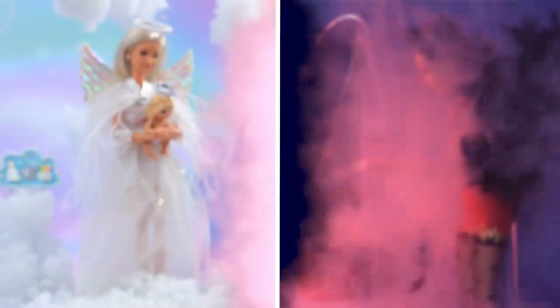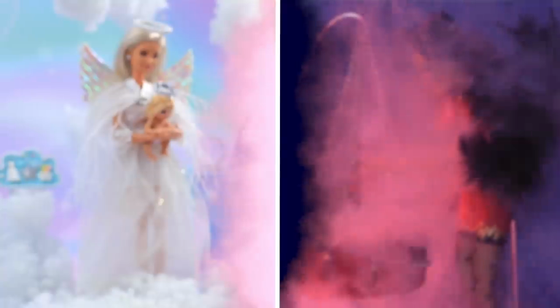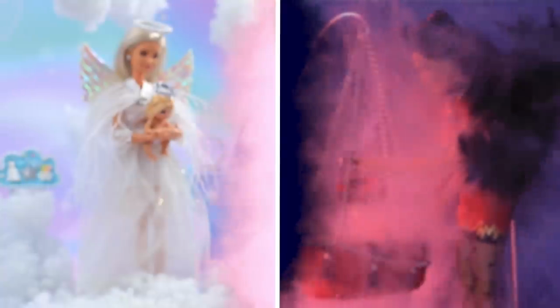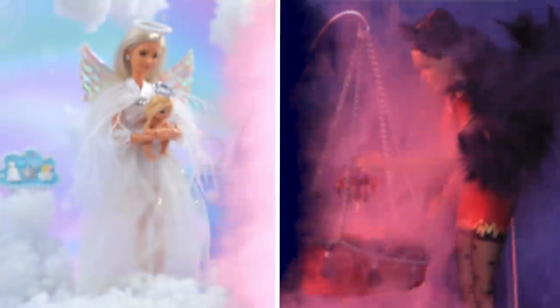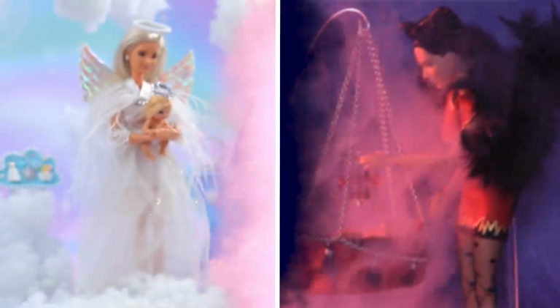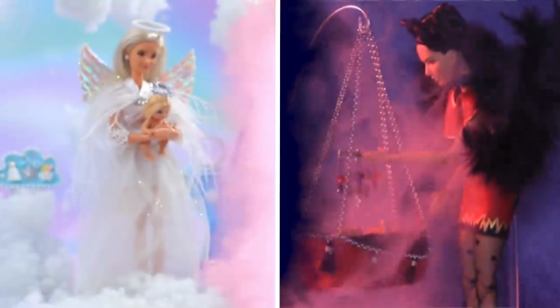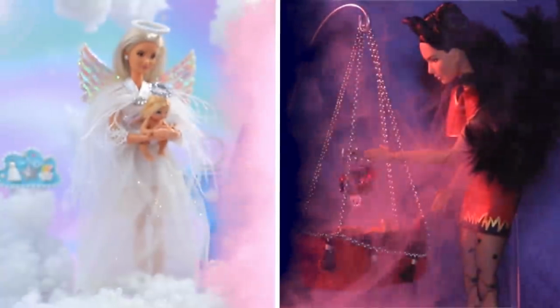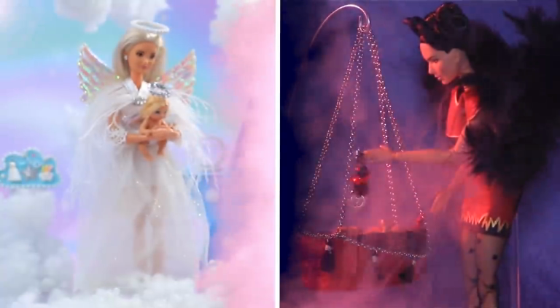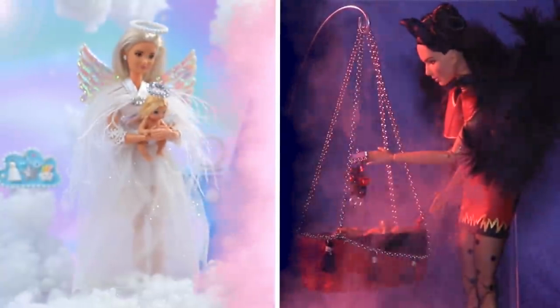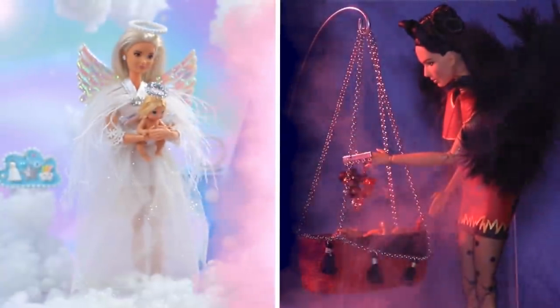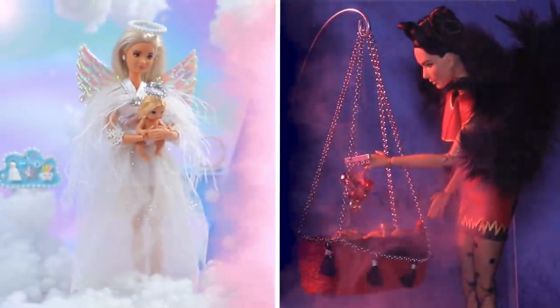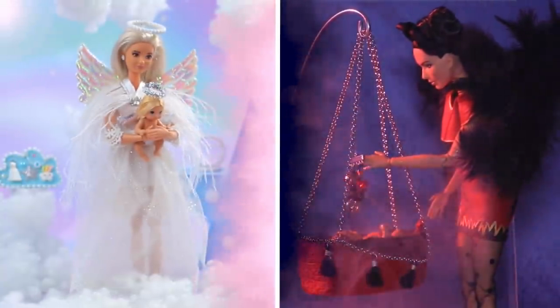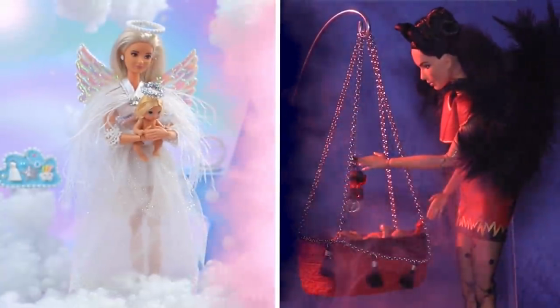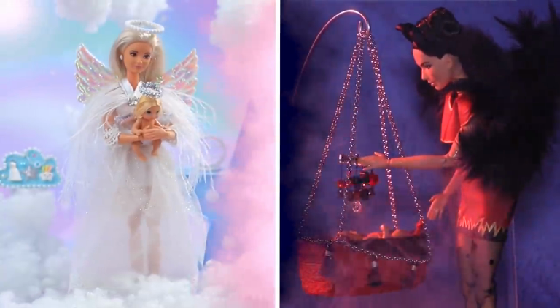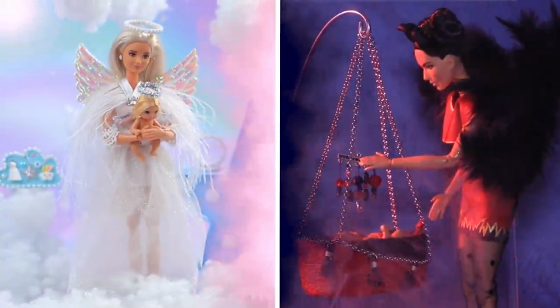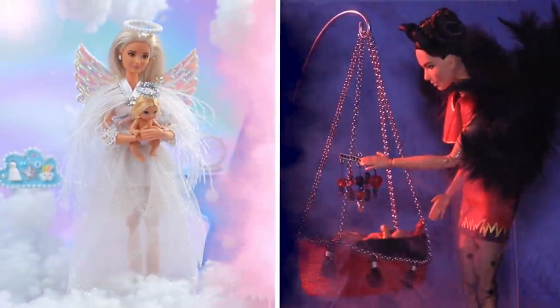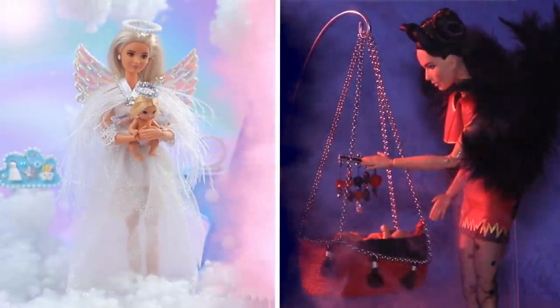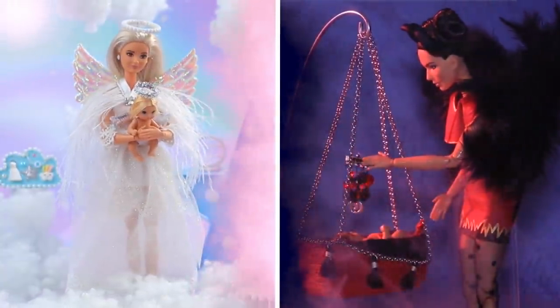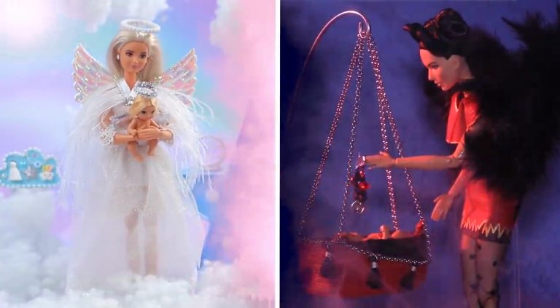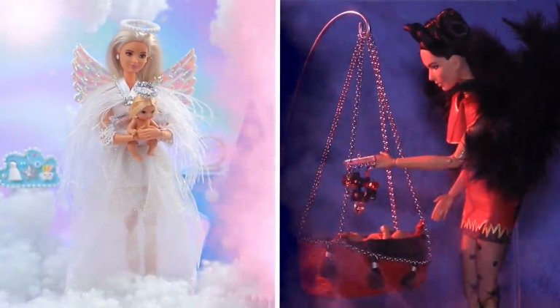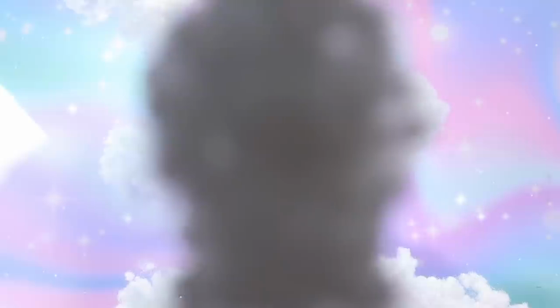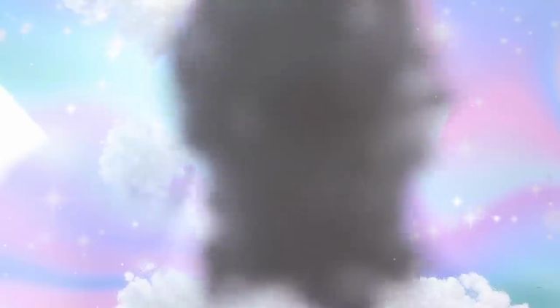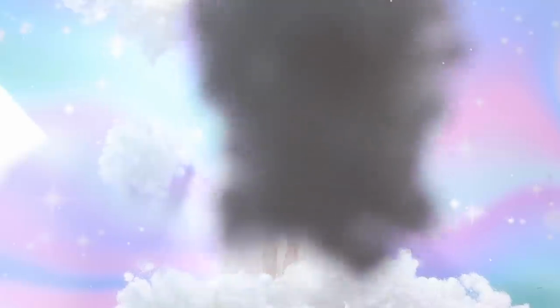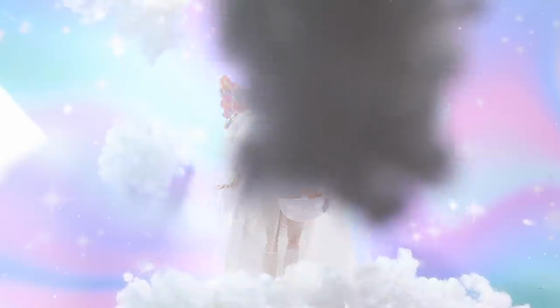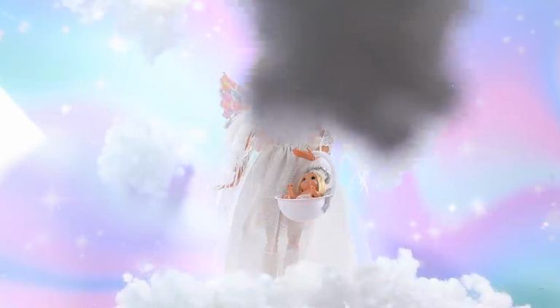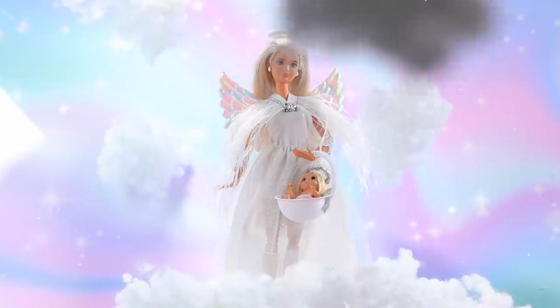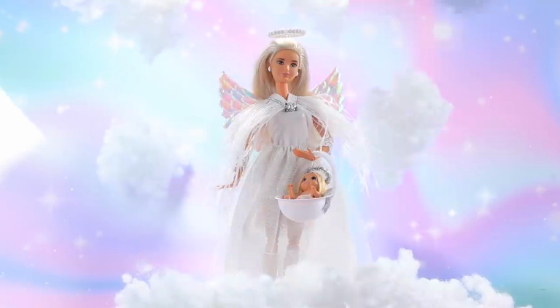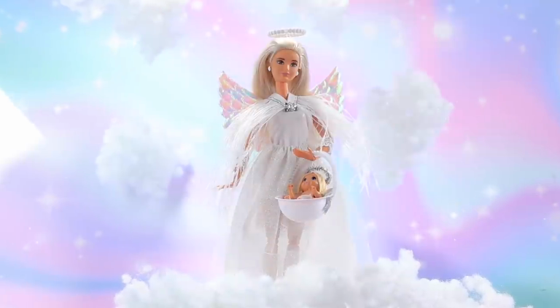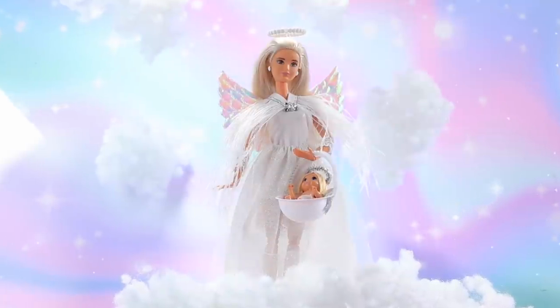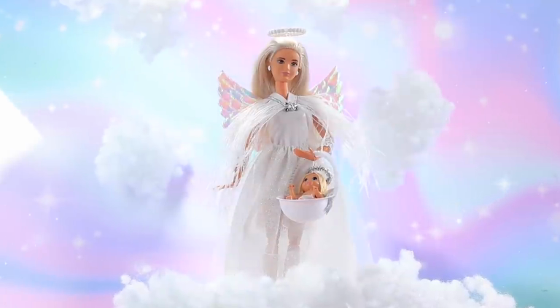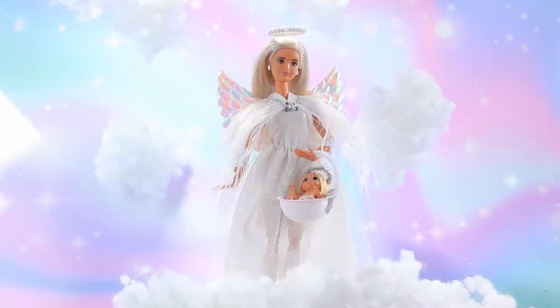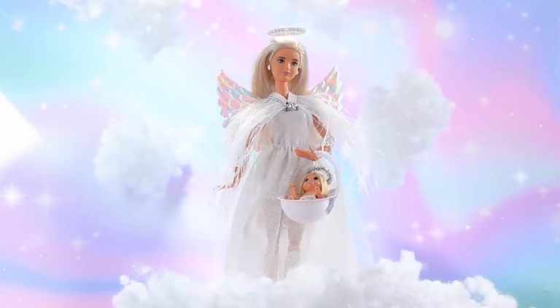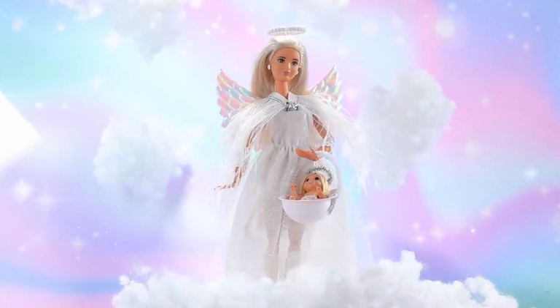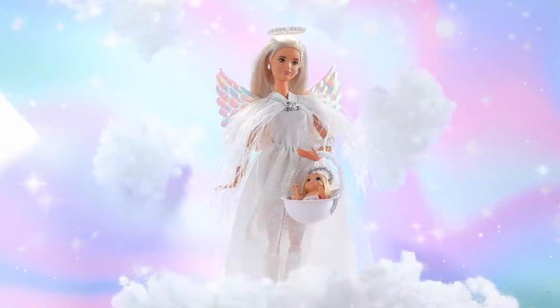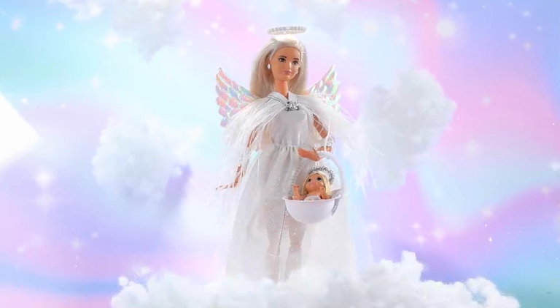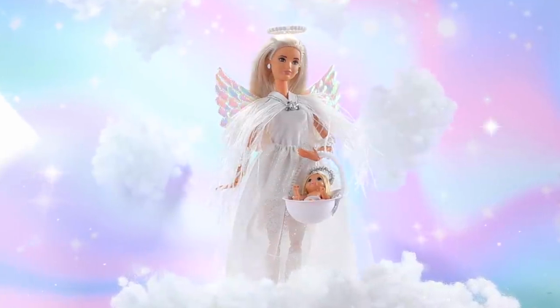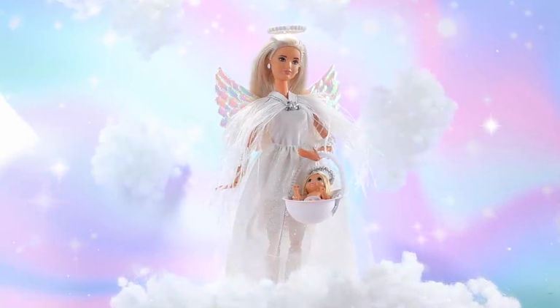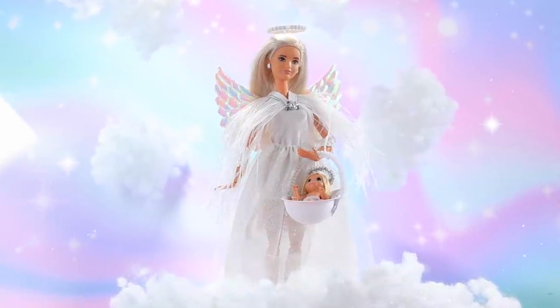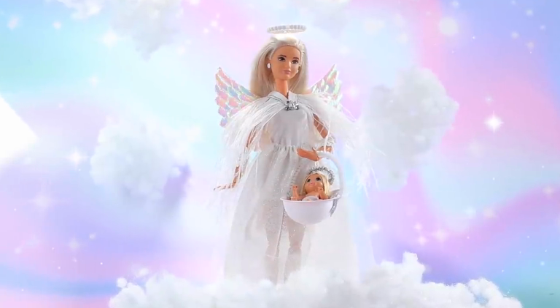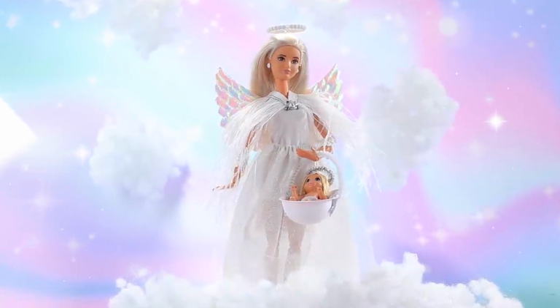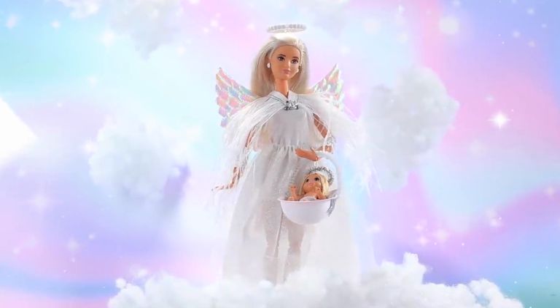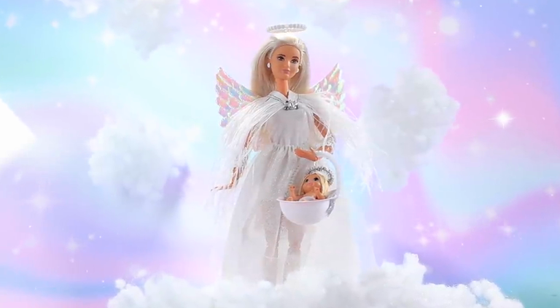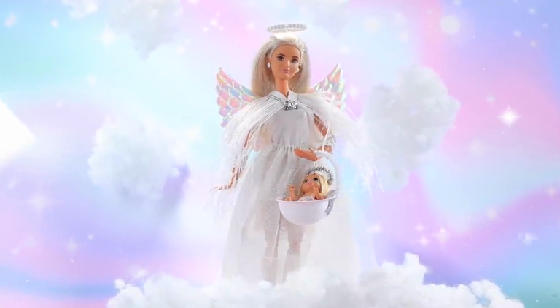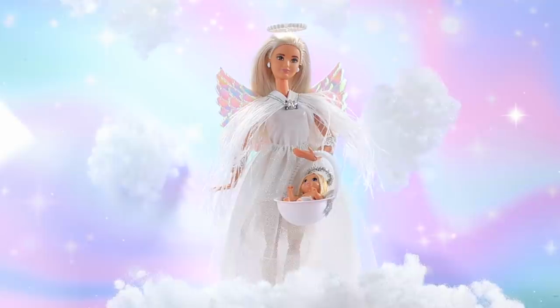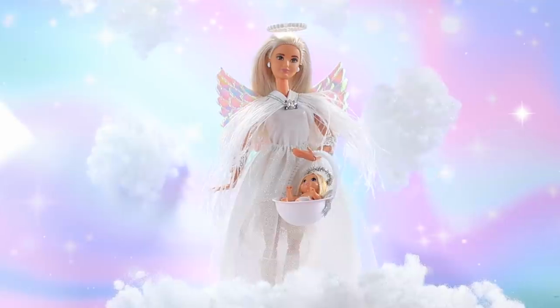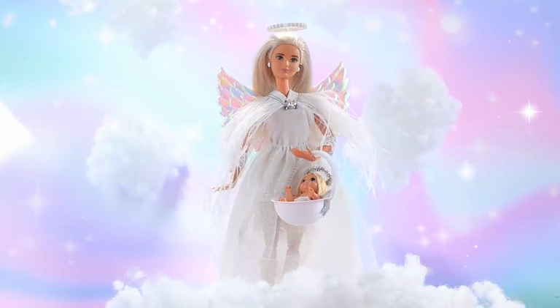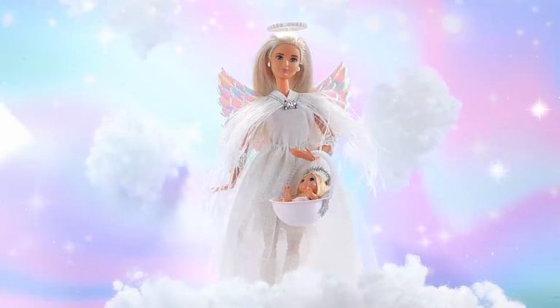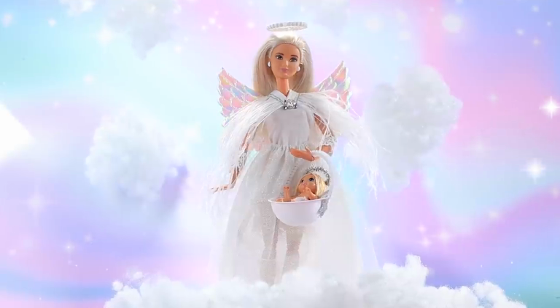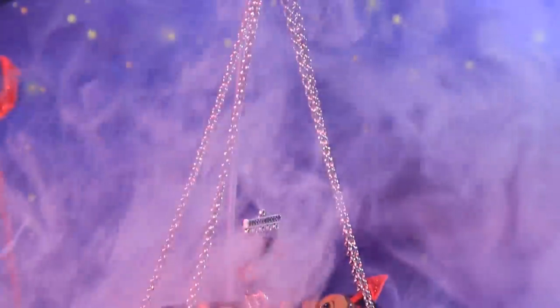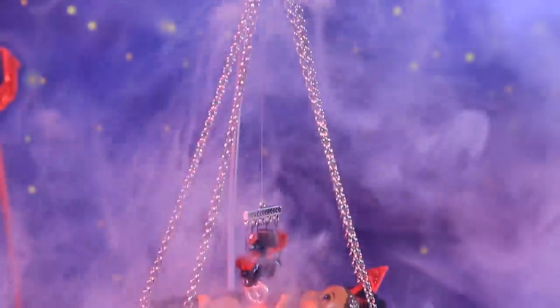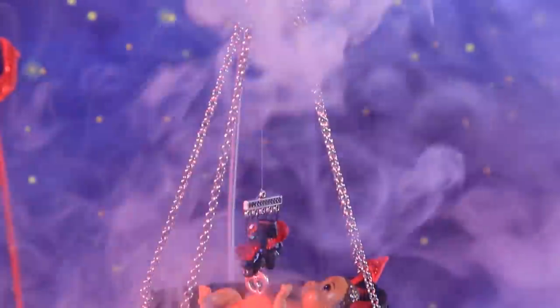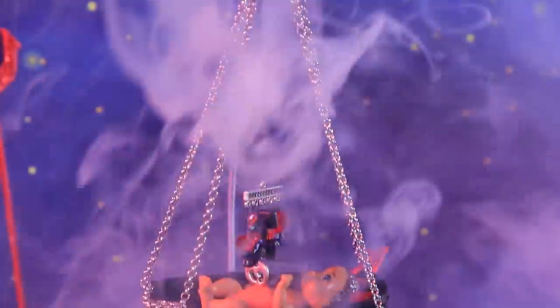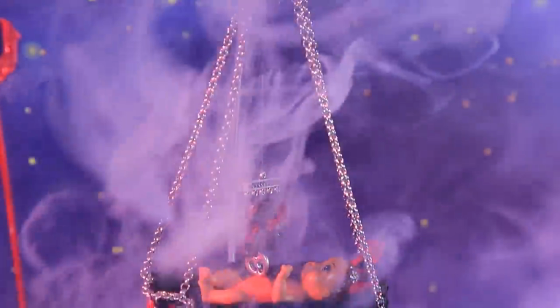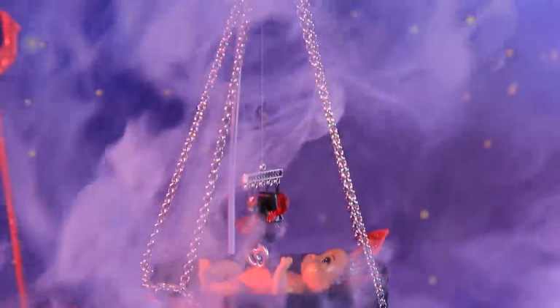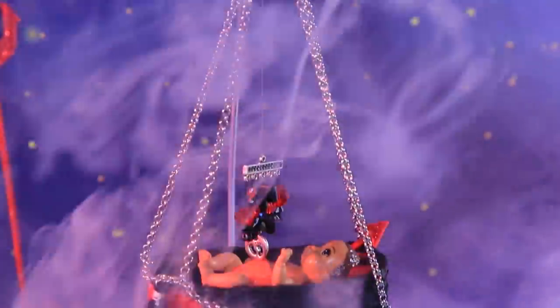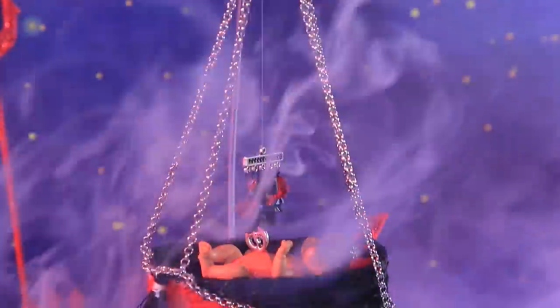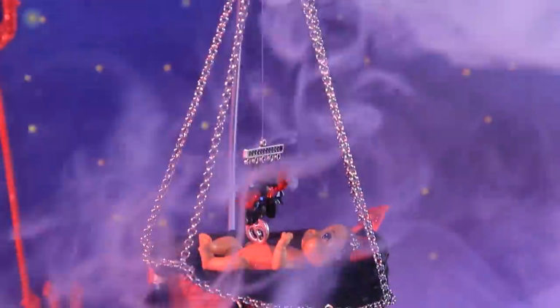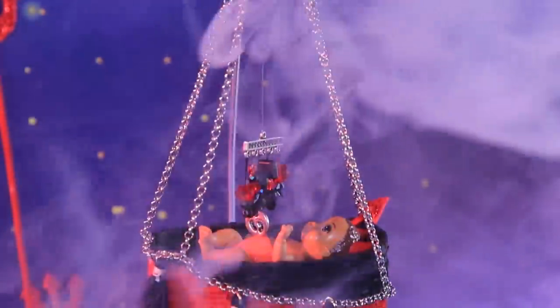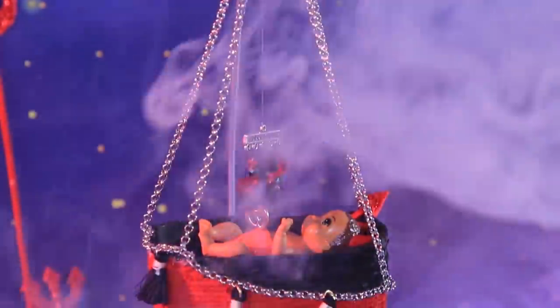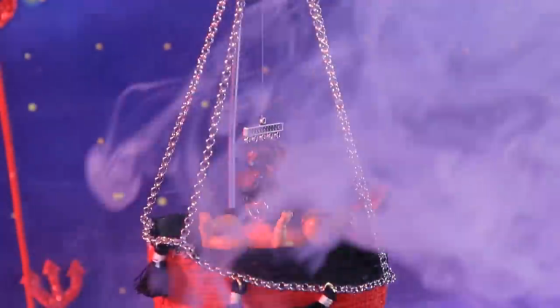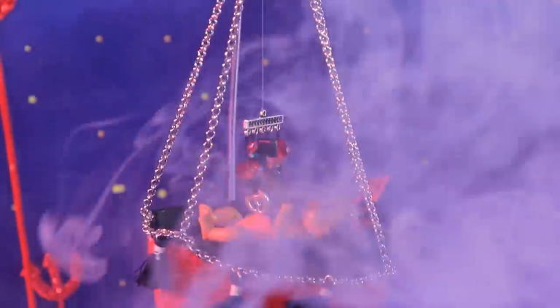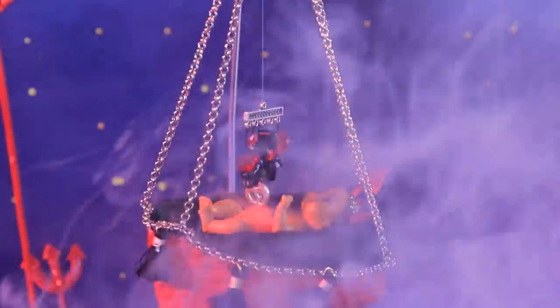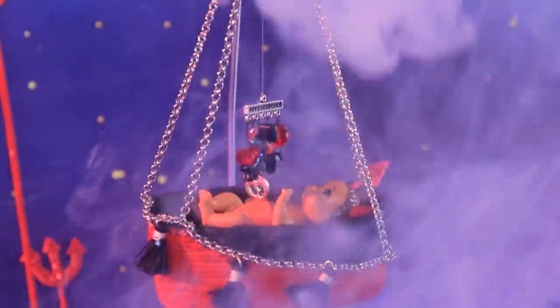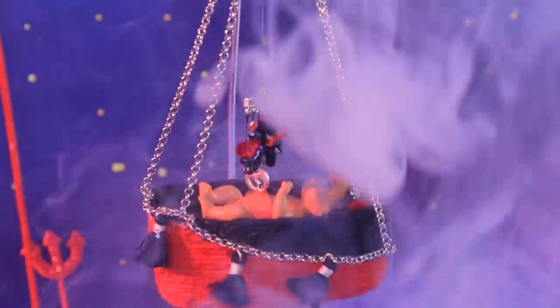Angels vs. Devils! What are the daily lives of these different families like? Watch LalaLoo to find out!